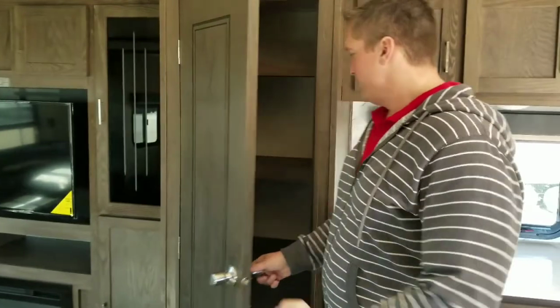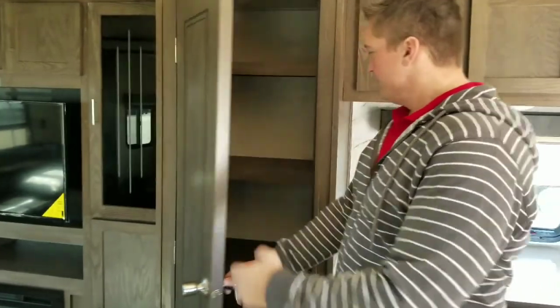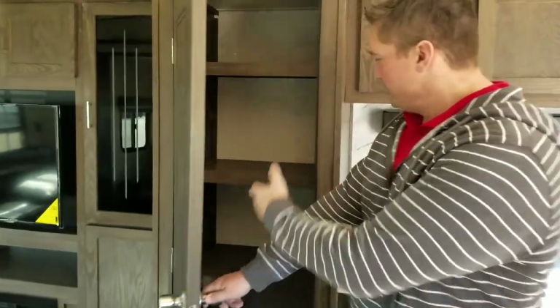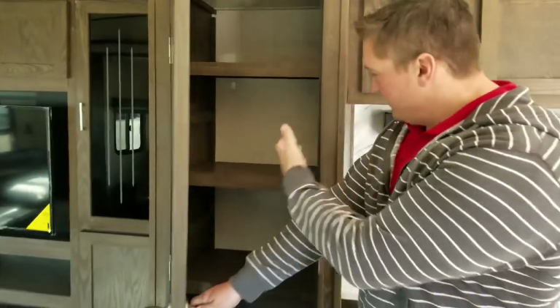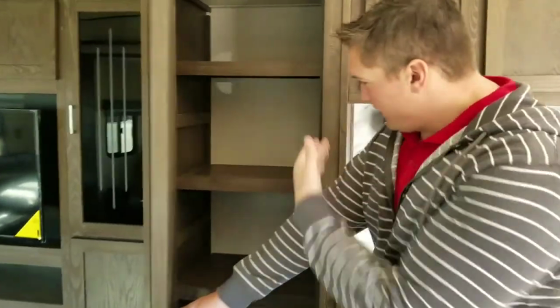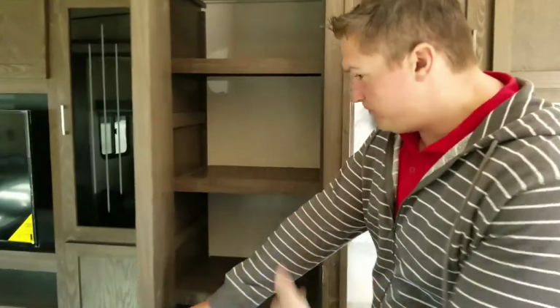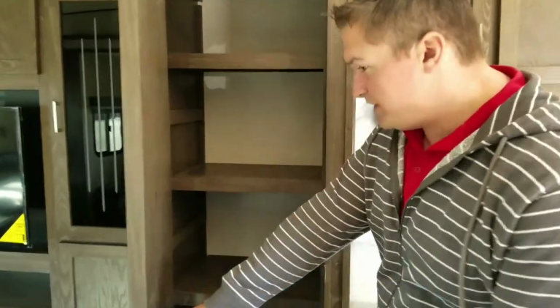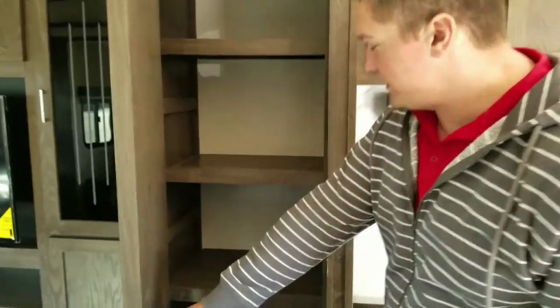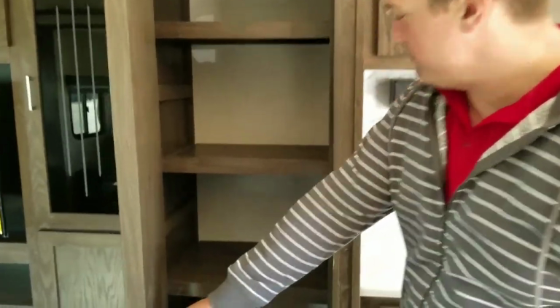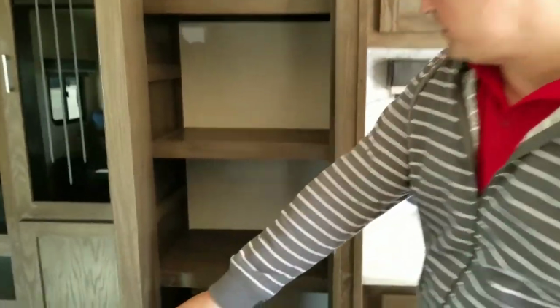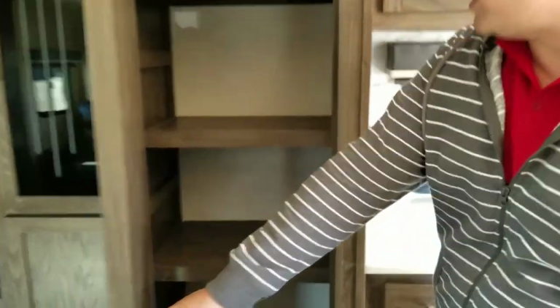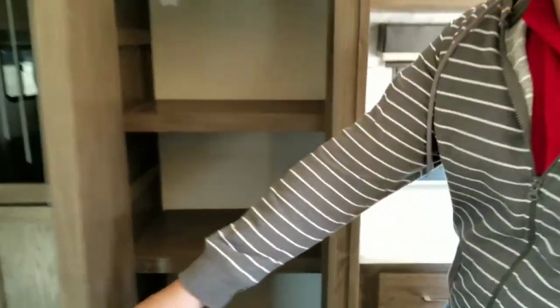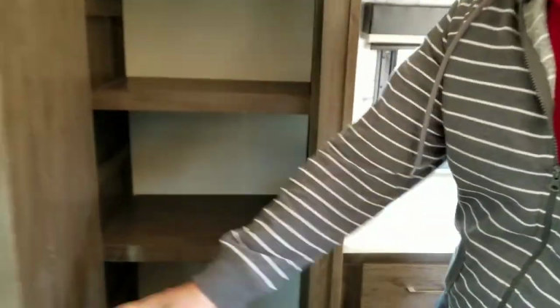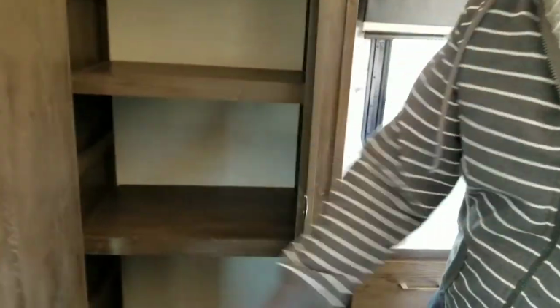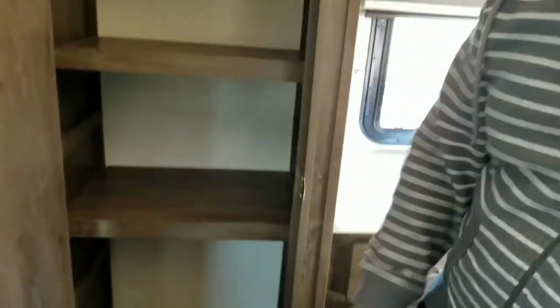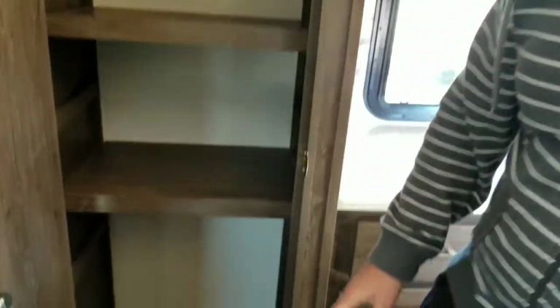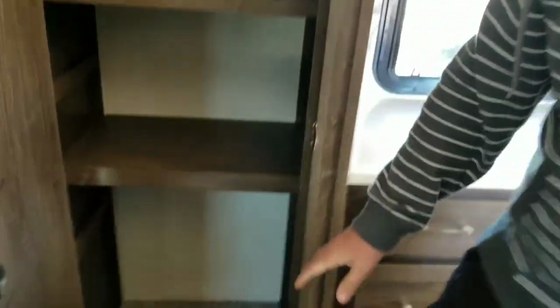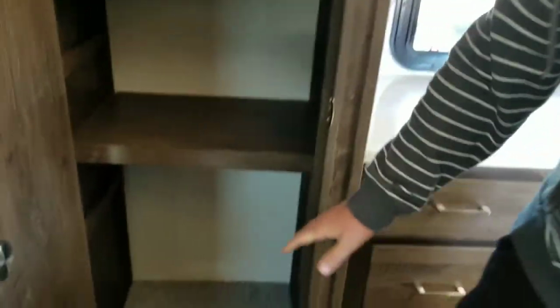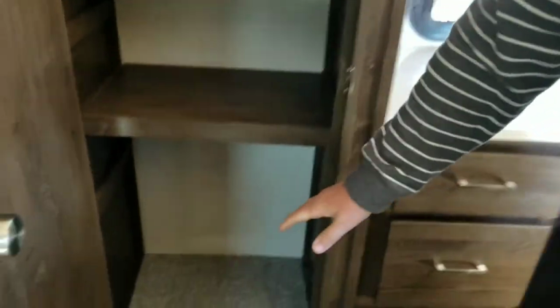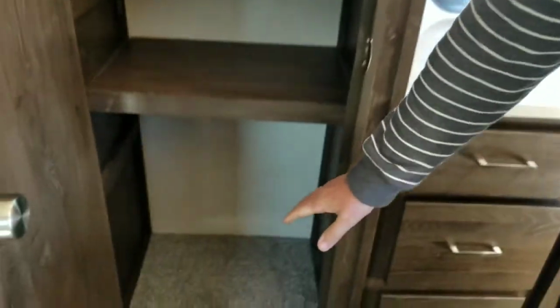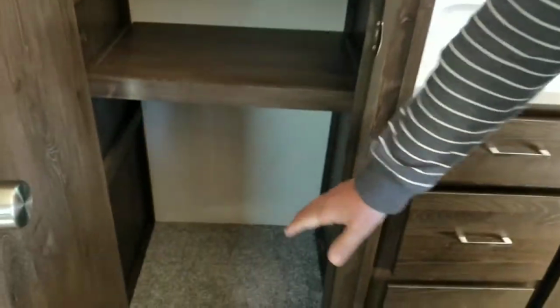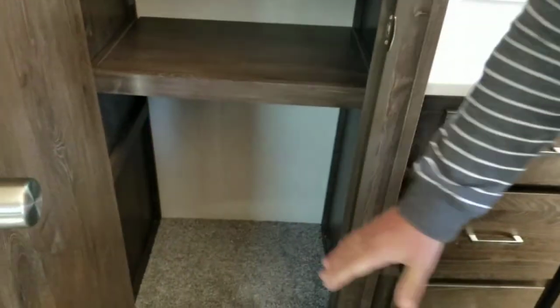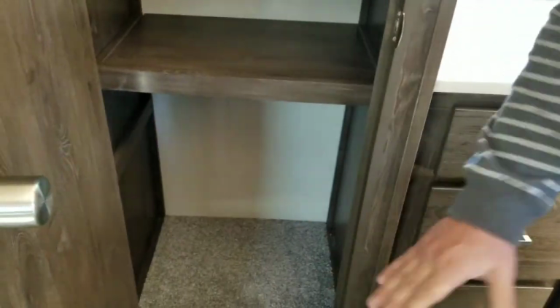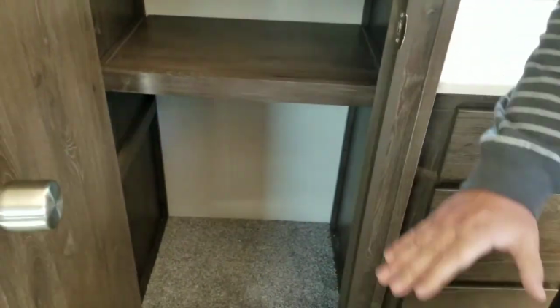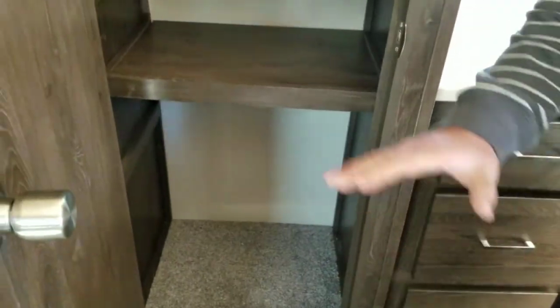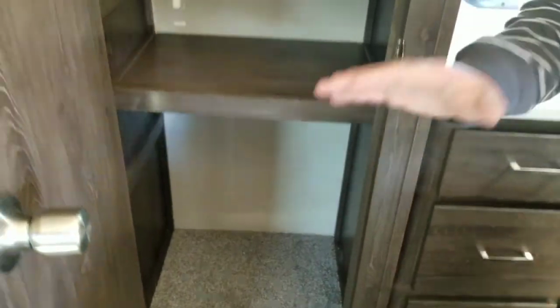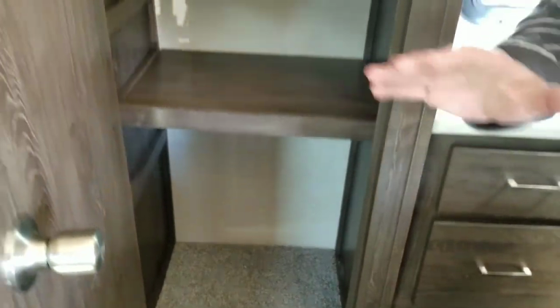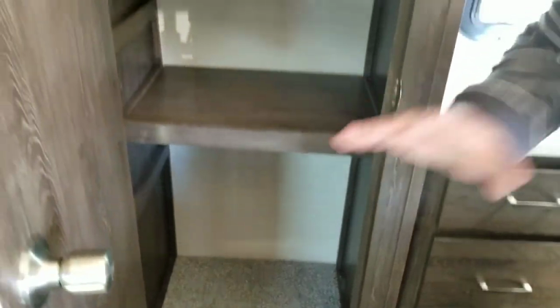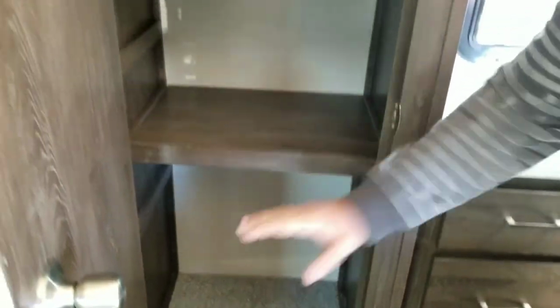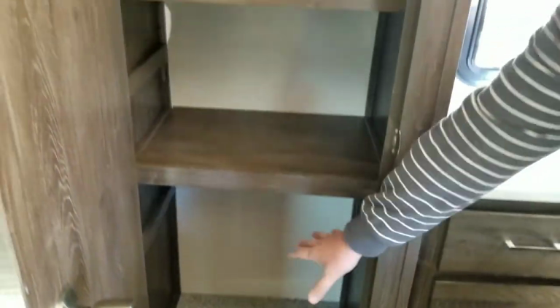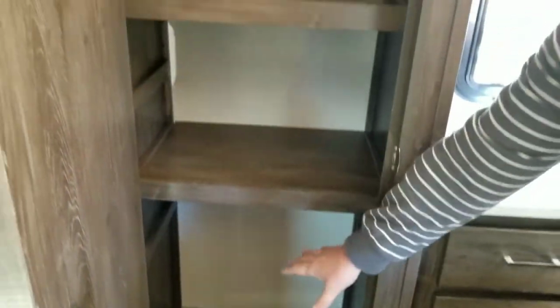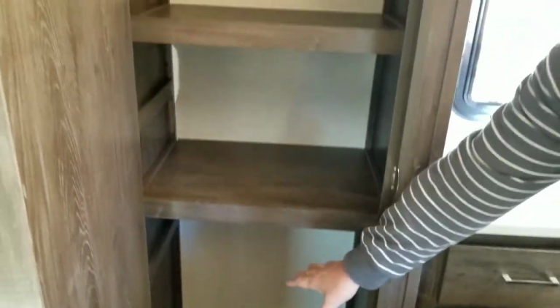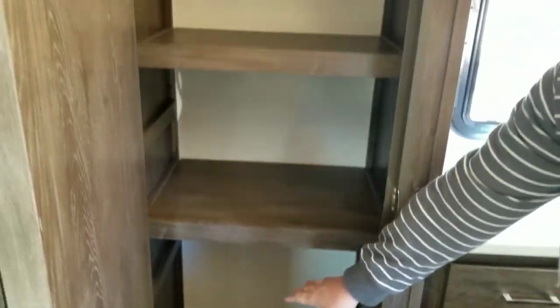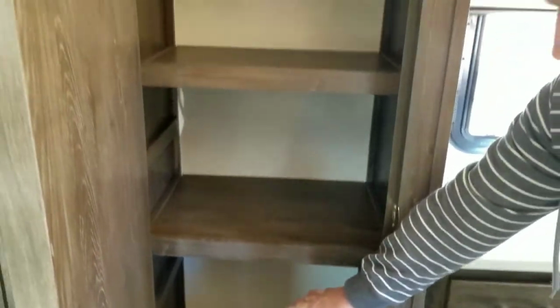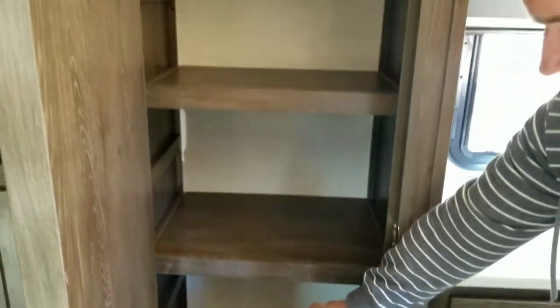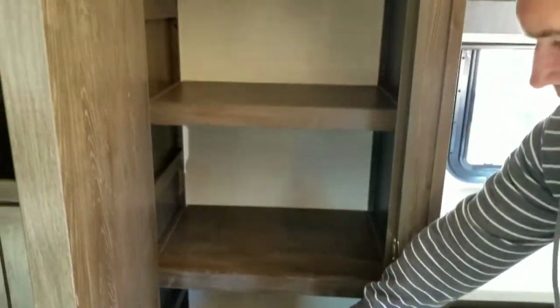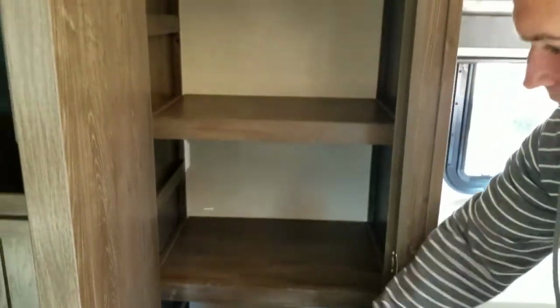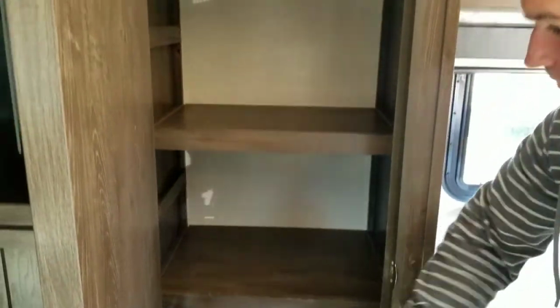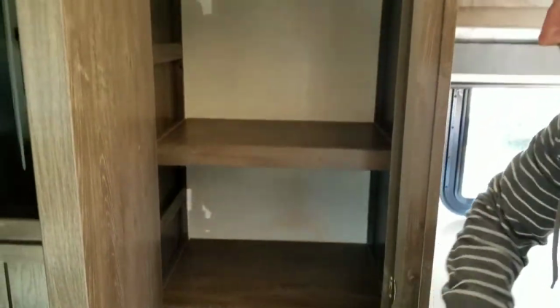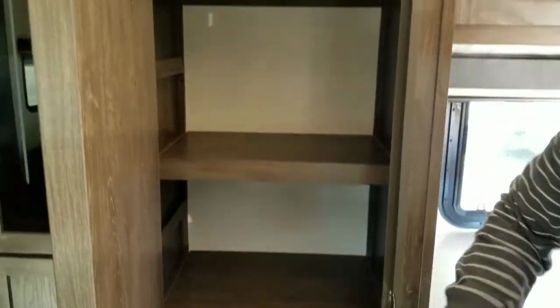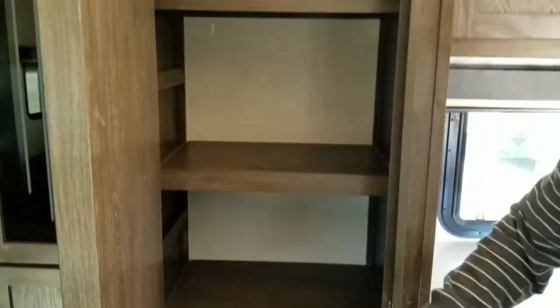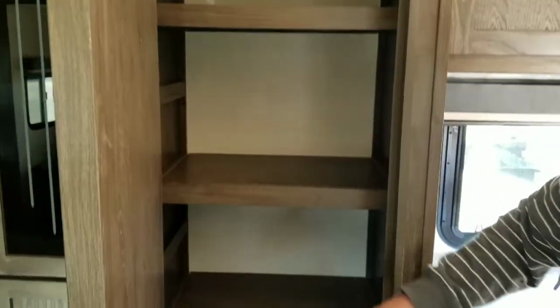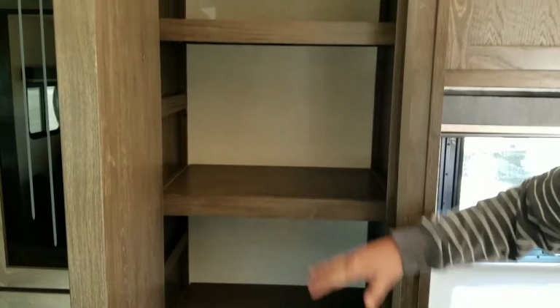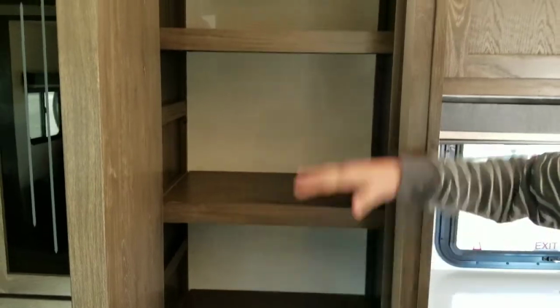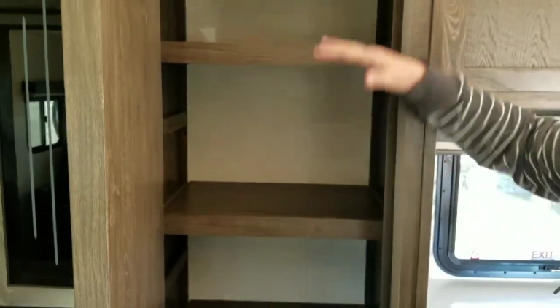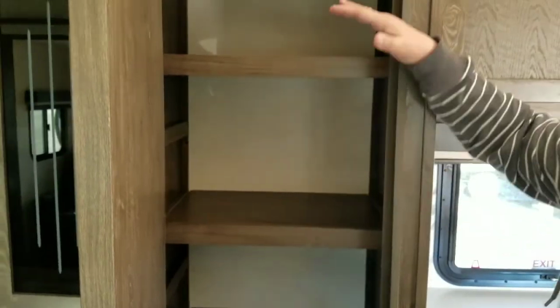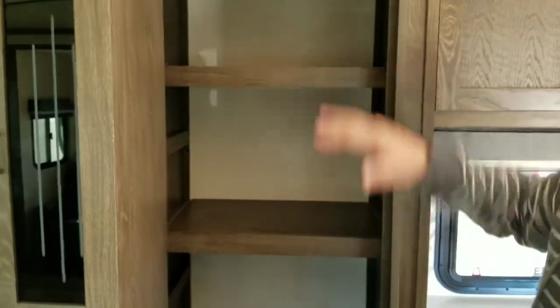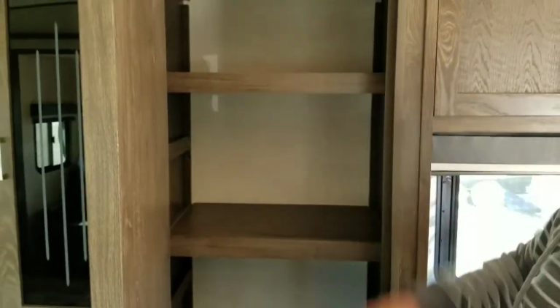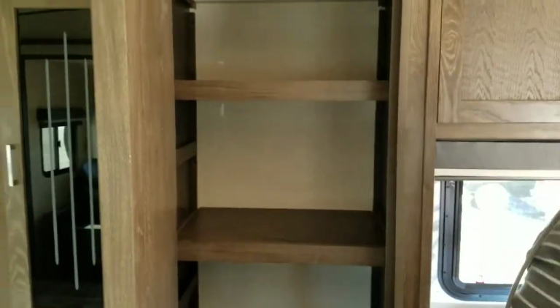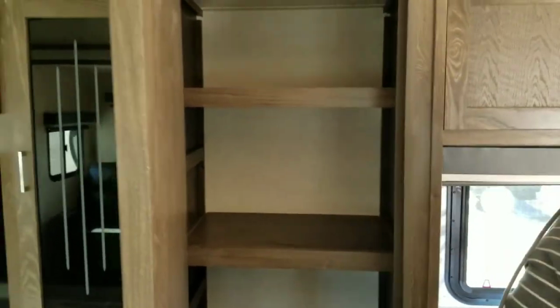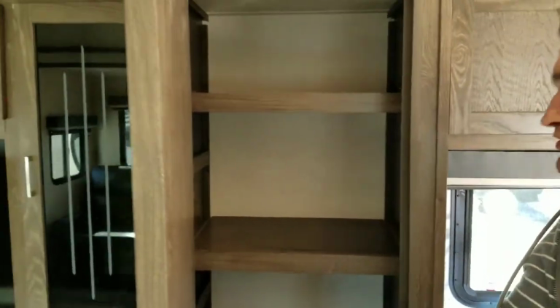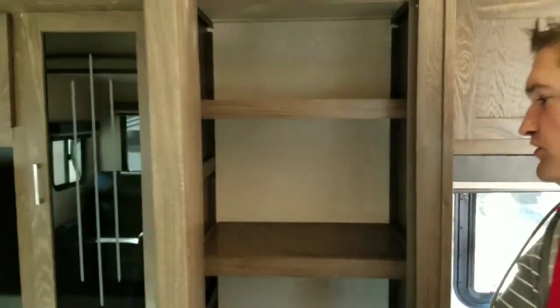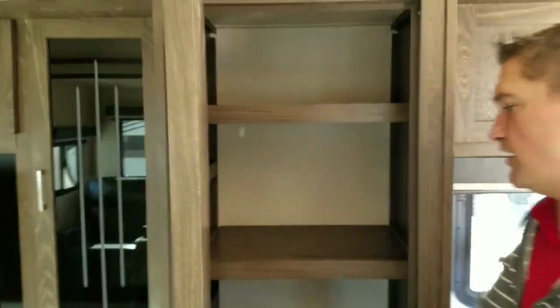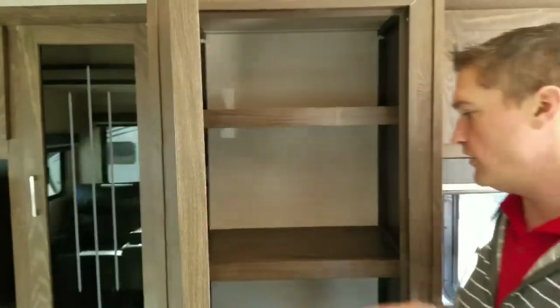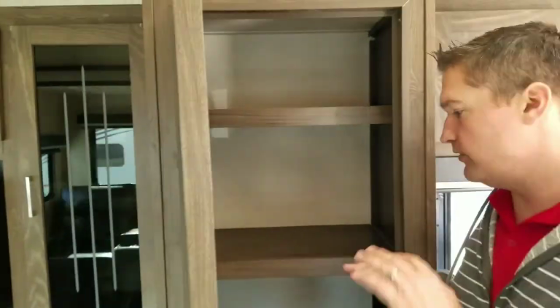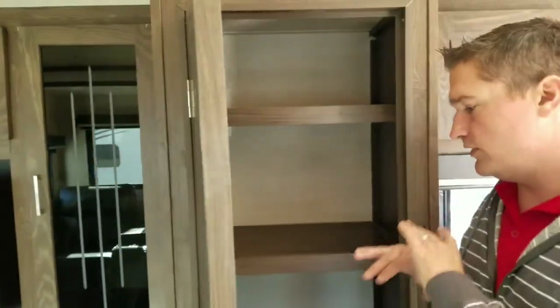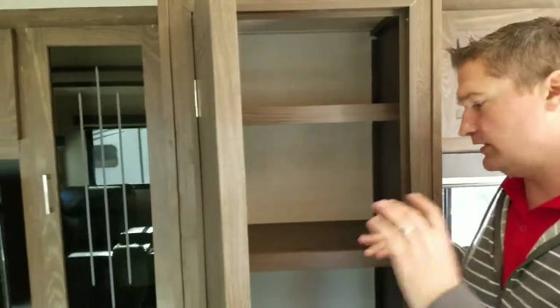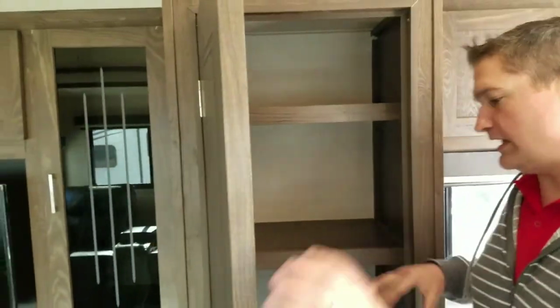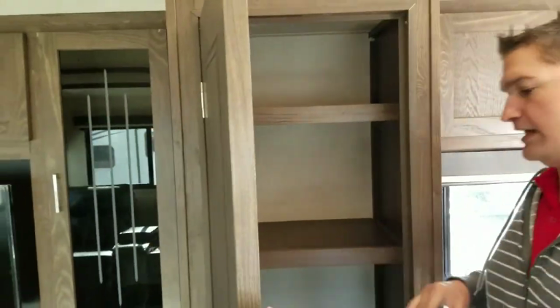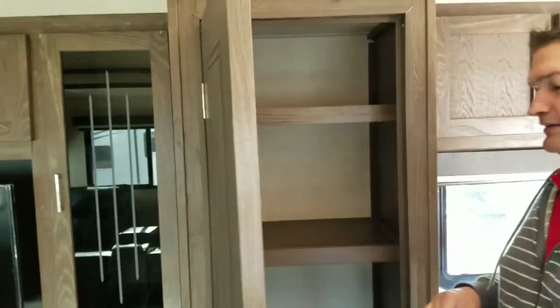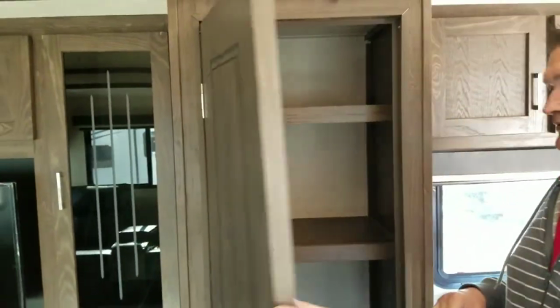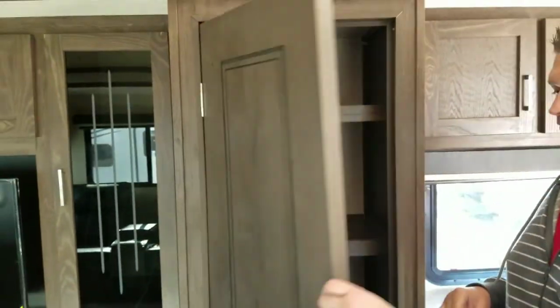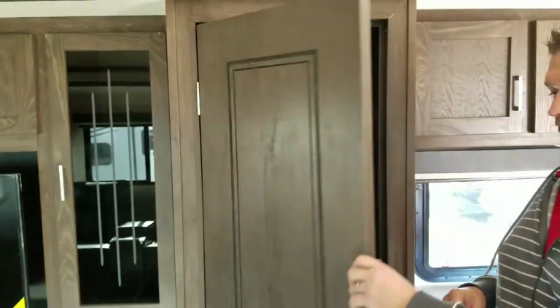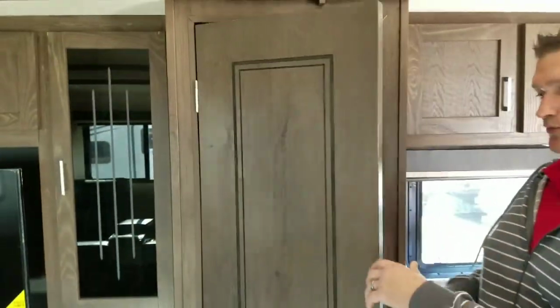Look how big that pantry is, guys. You can fit a lot of stuff down here at the bottom and fill up as you go. Lots of room.